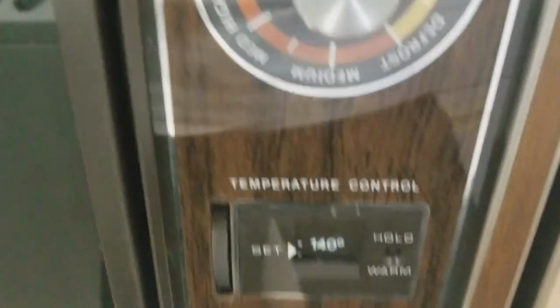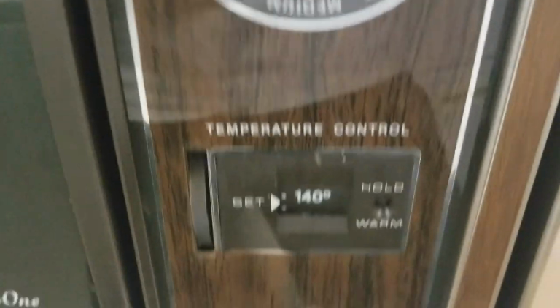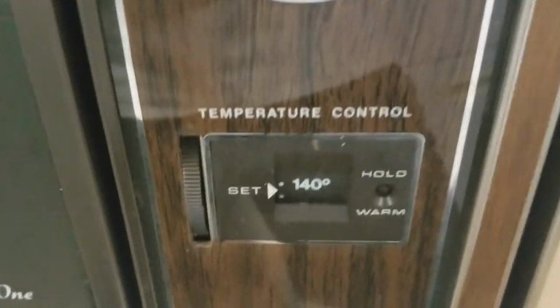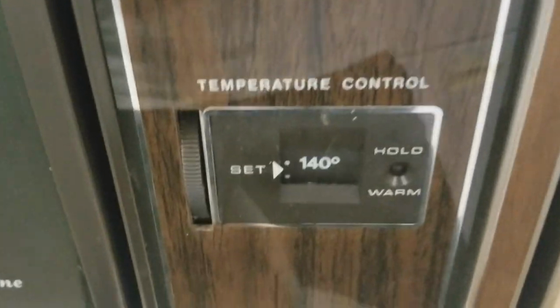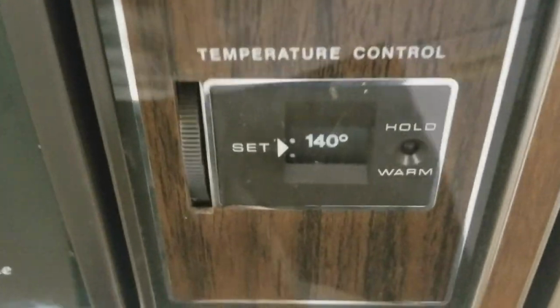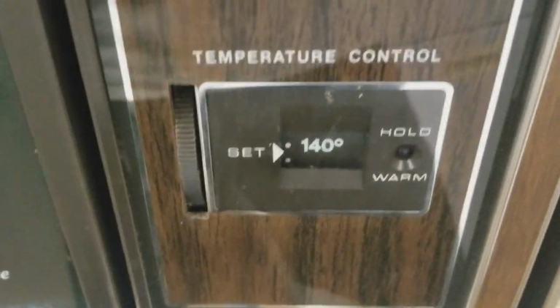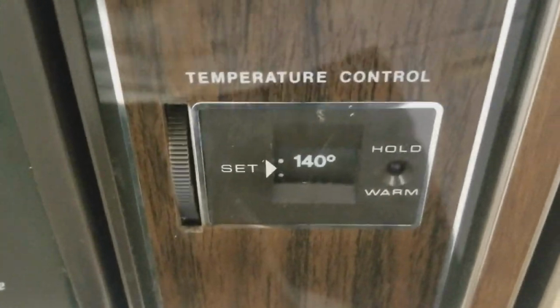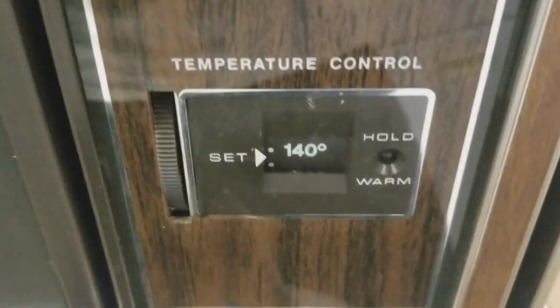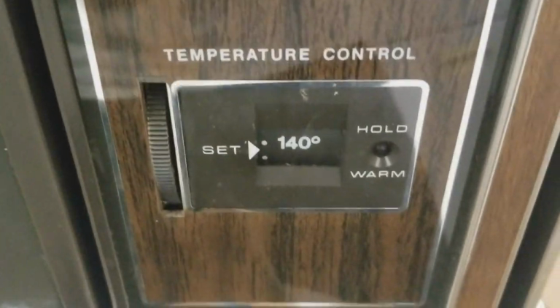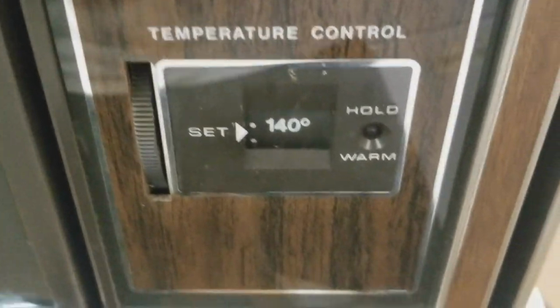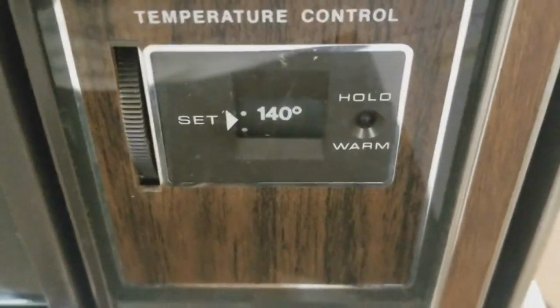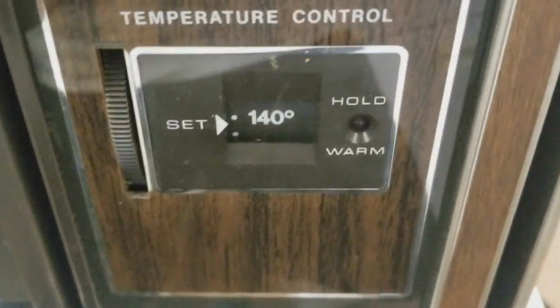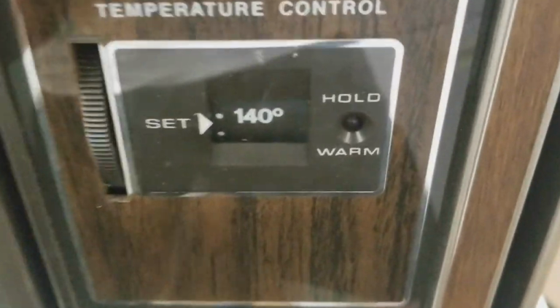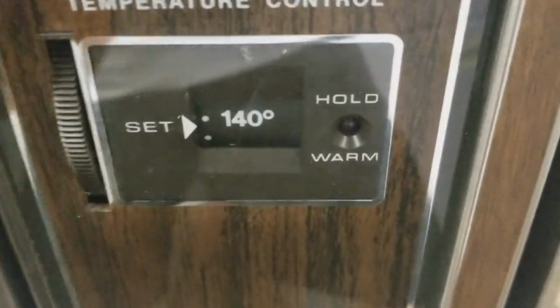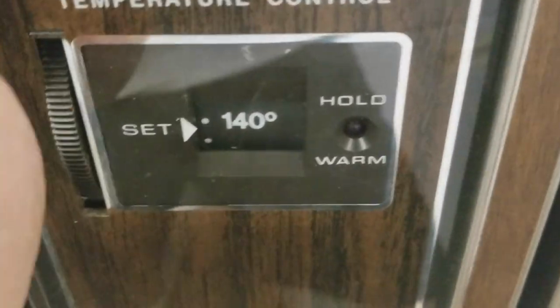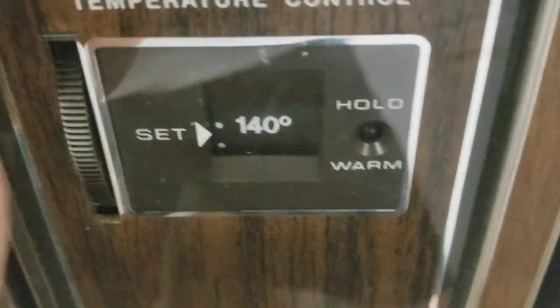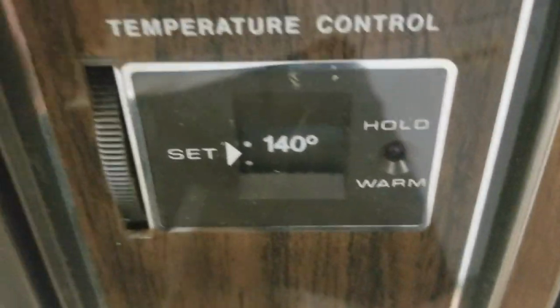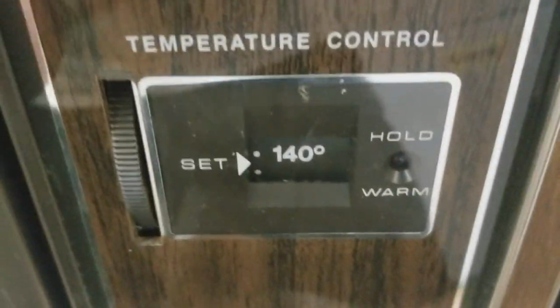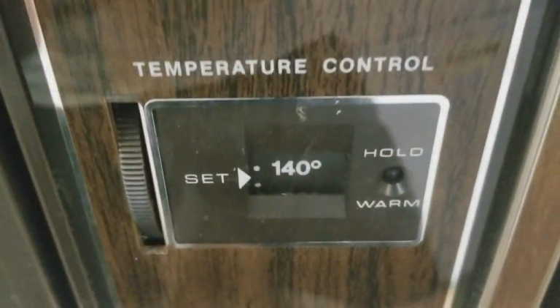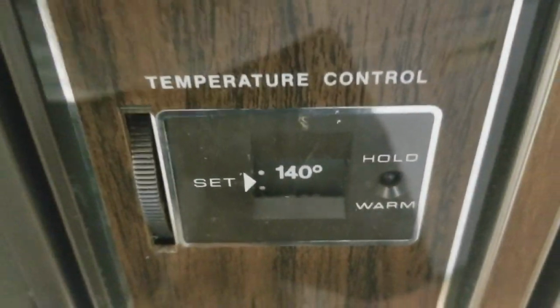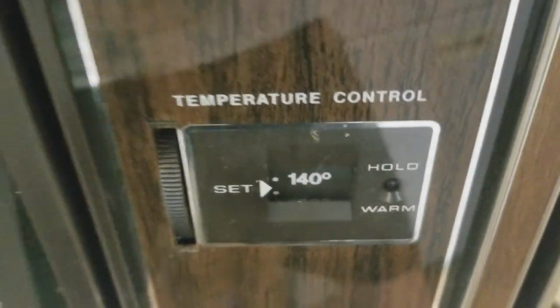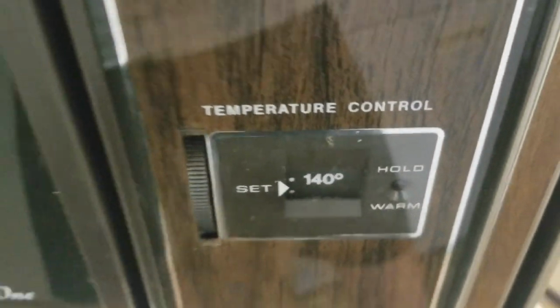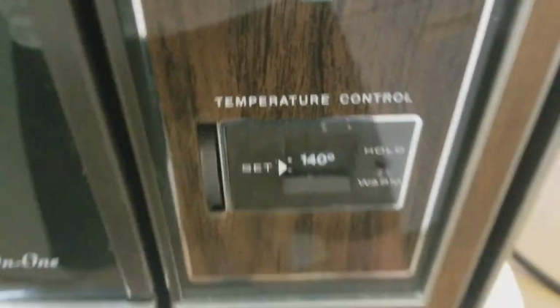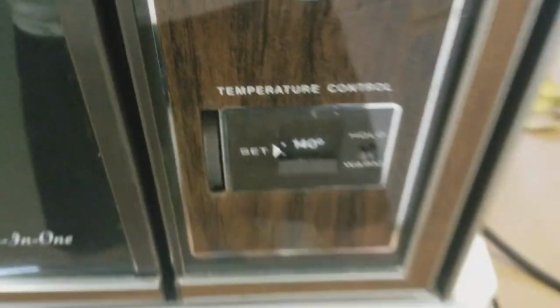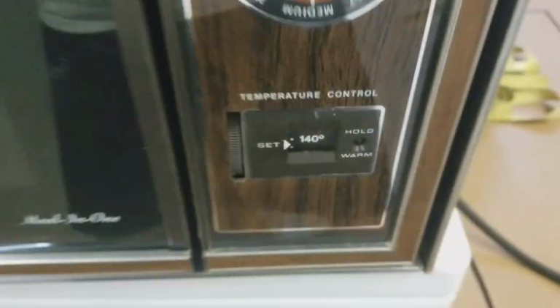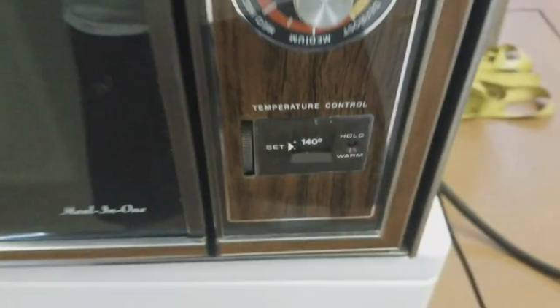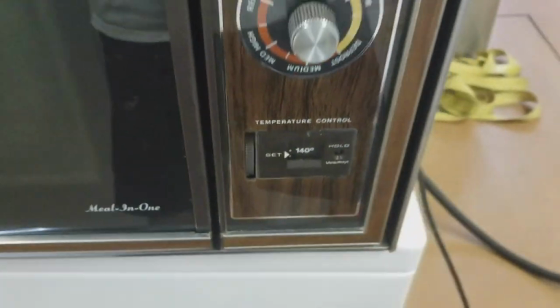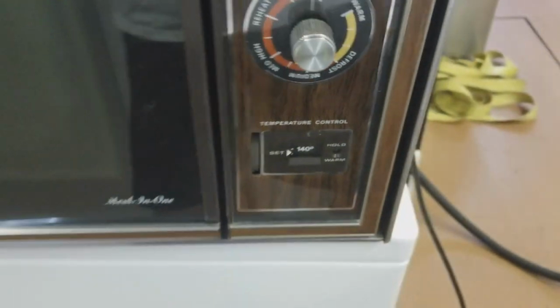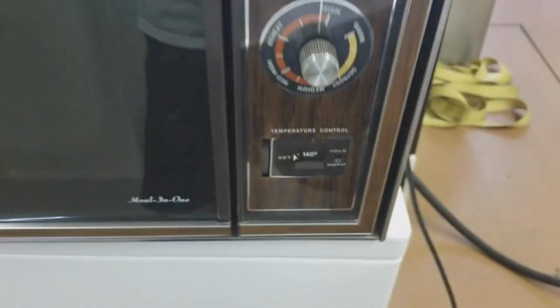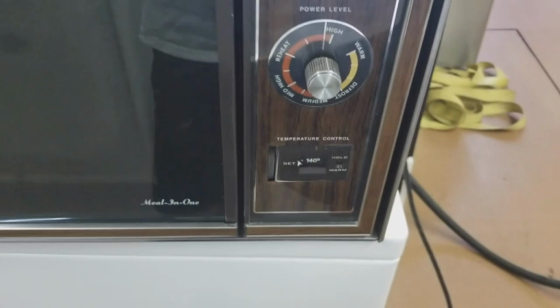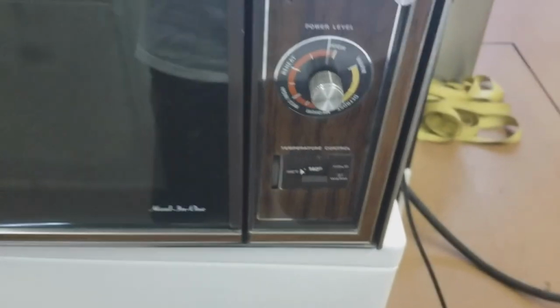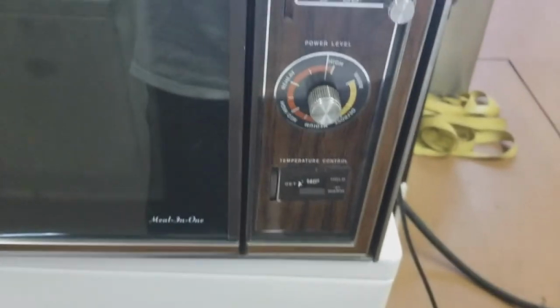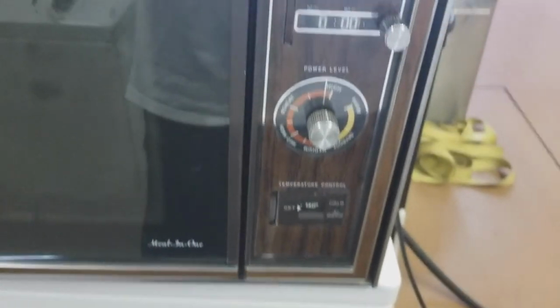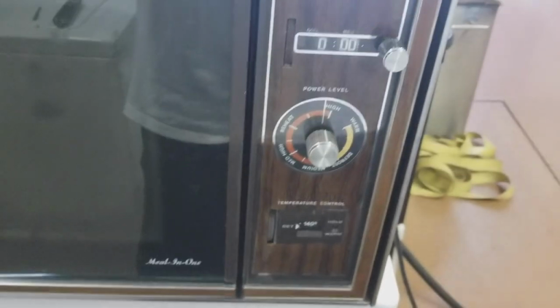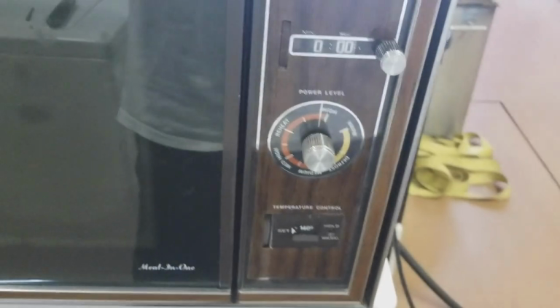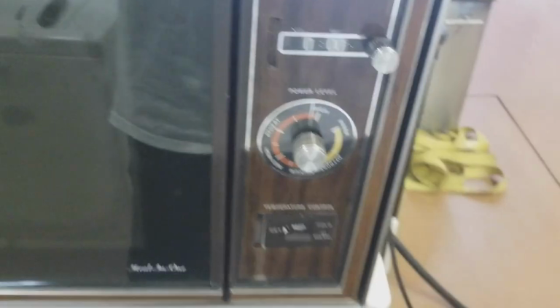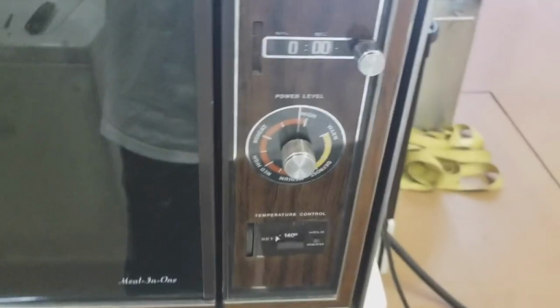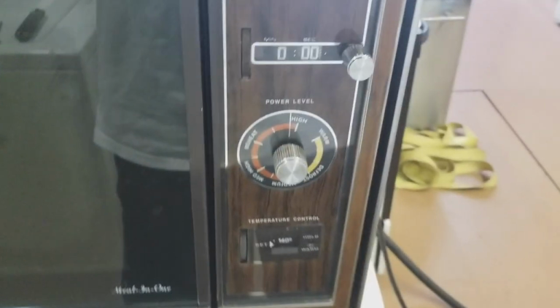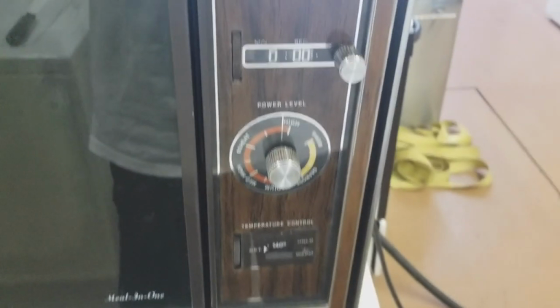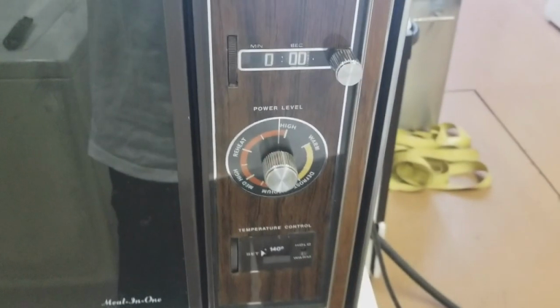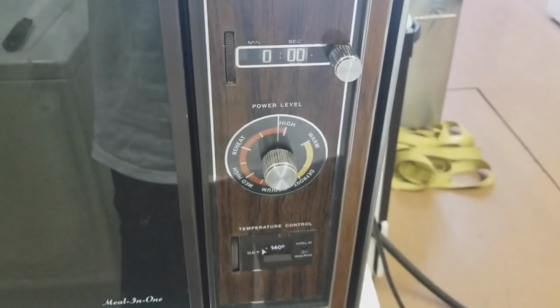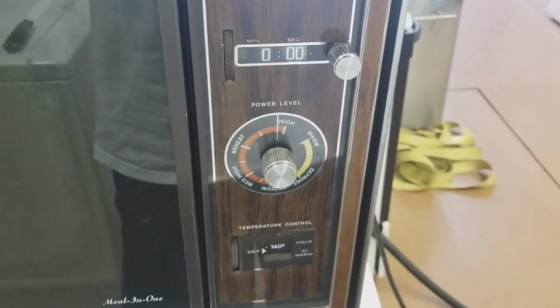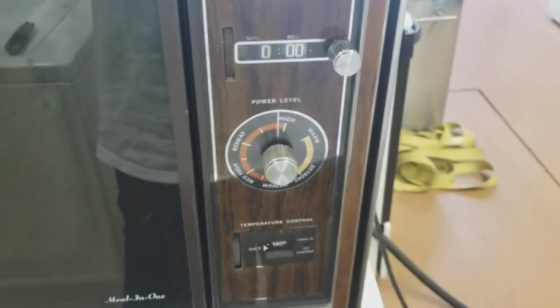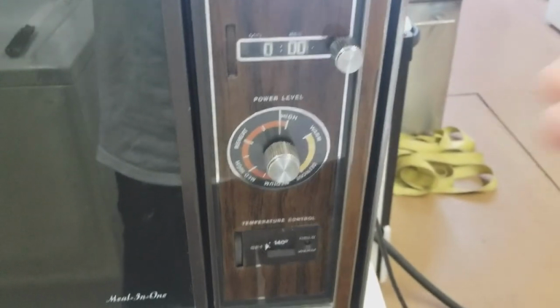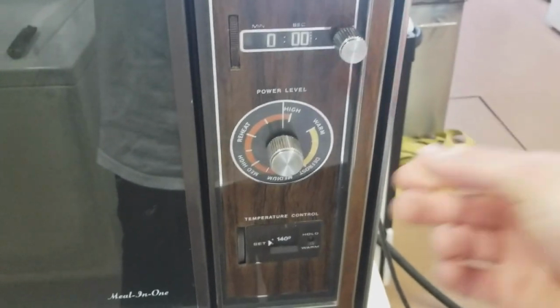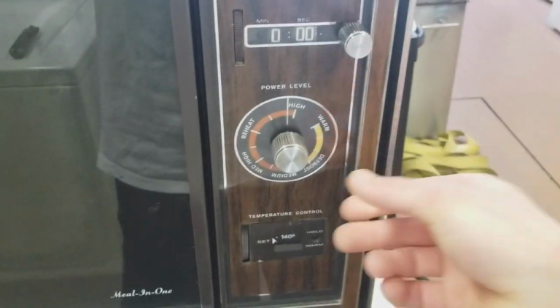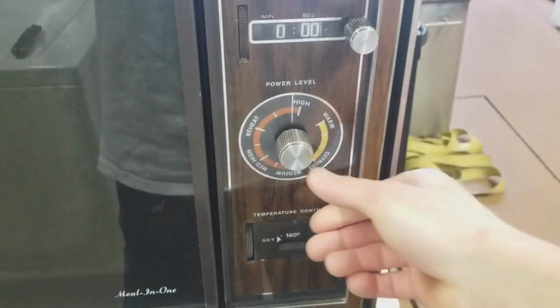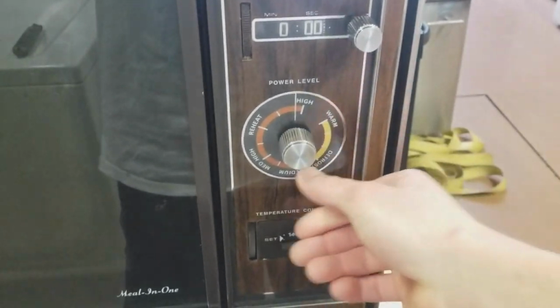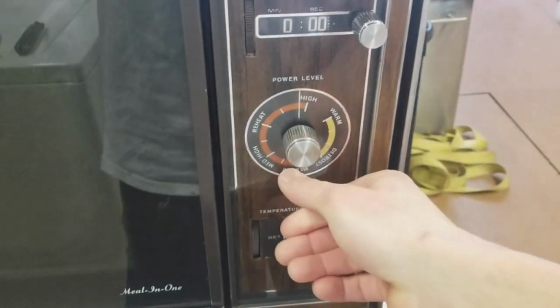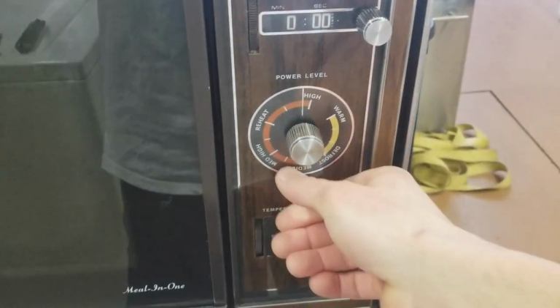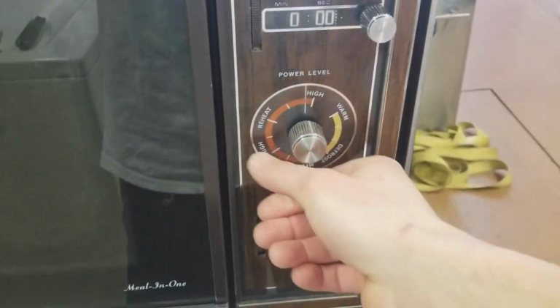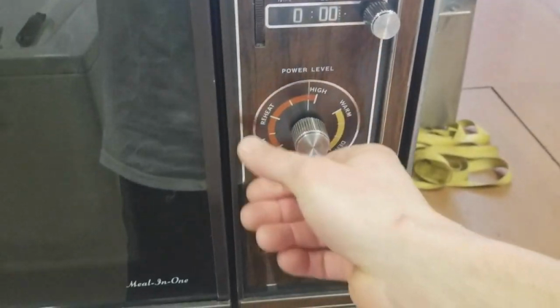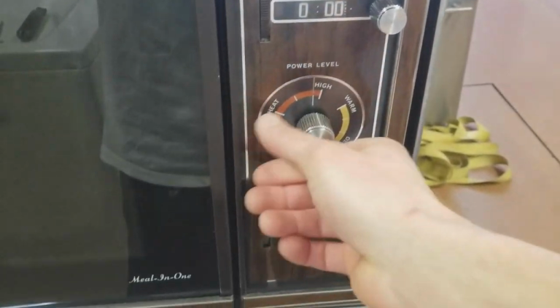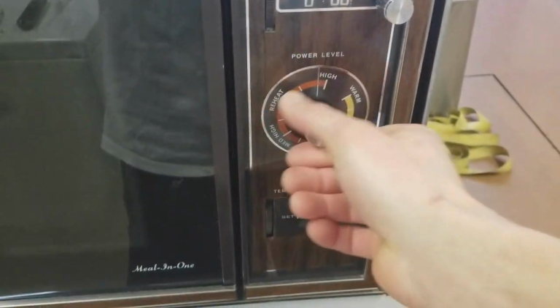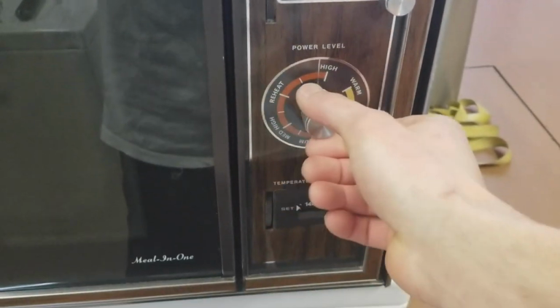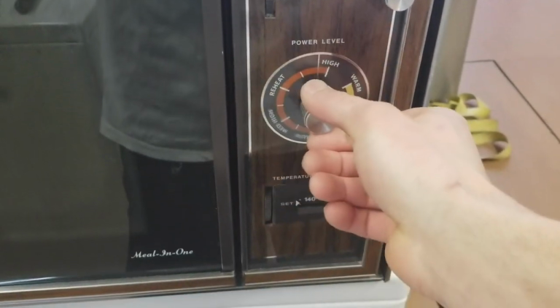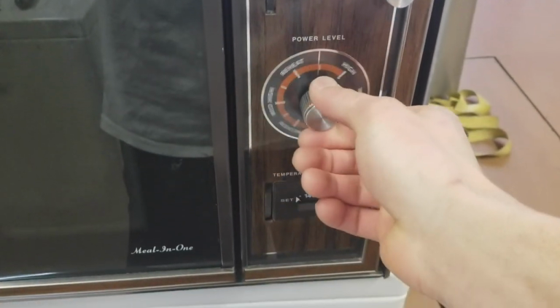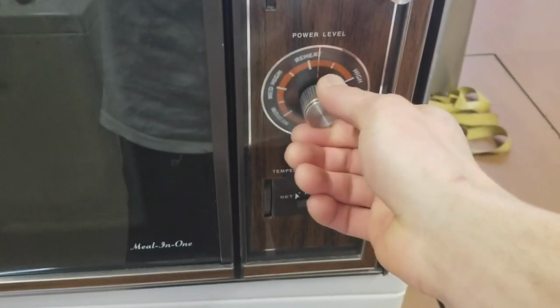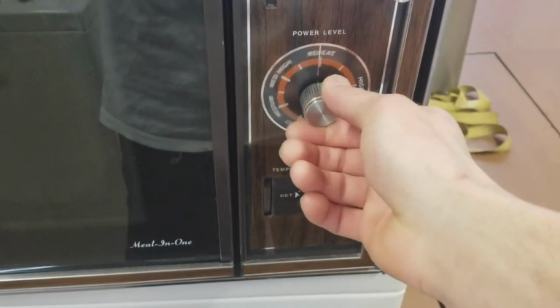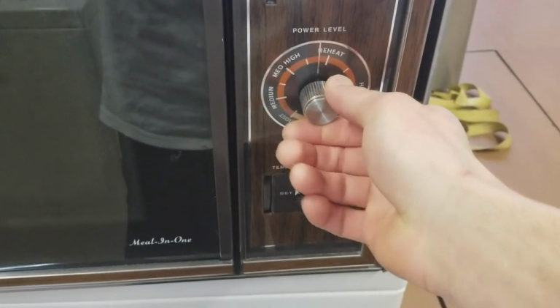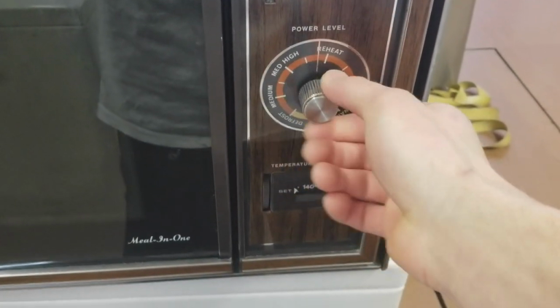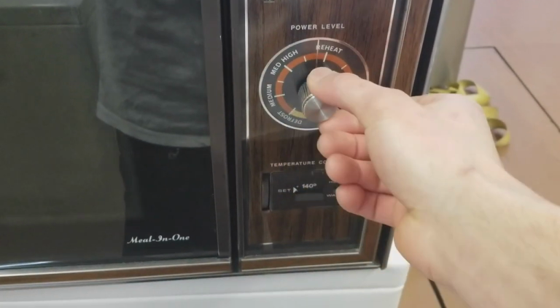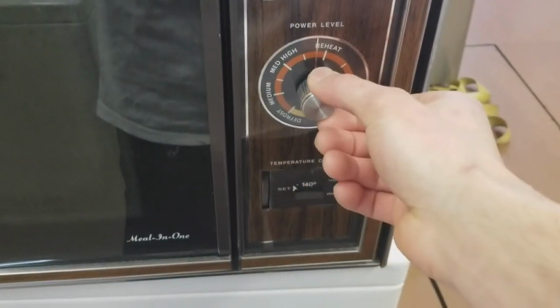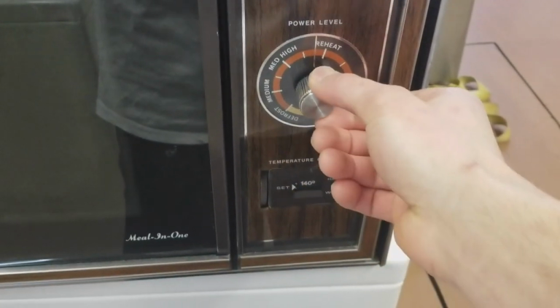We've got our temperature set at 140. That's good — I like that.